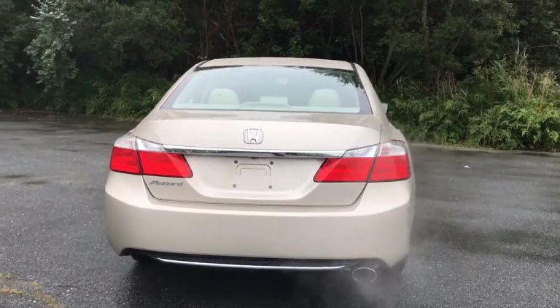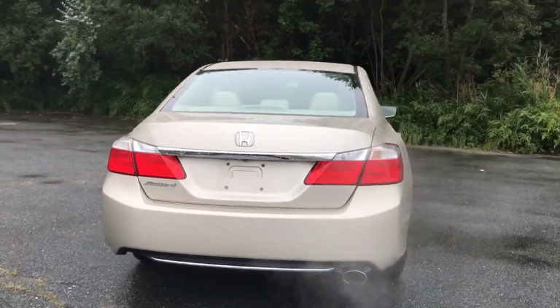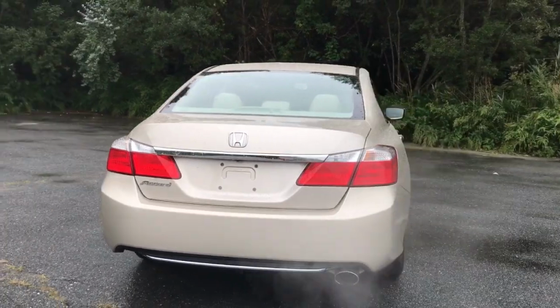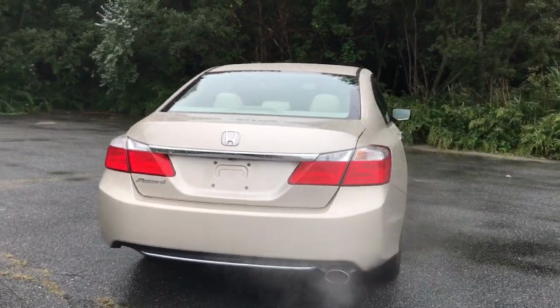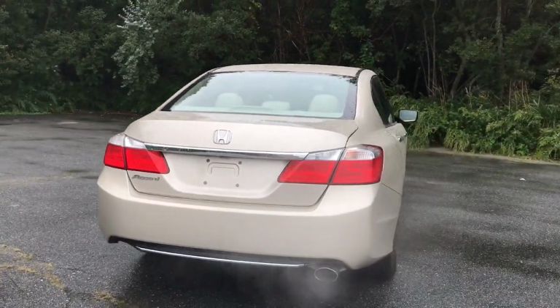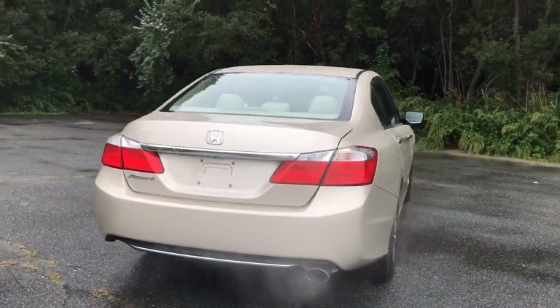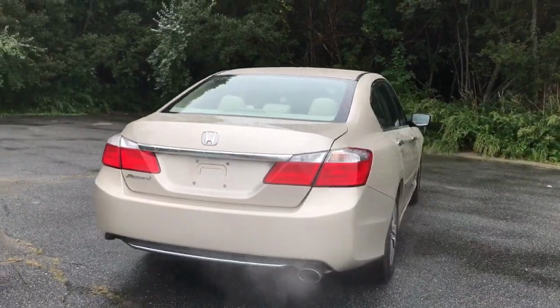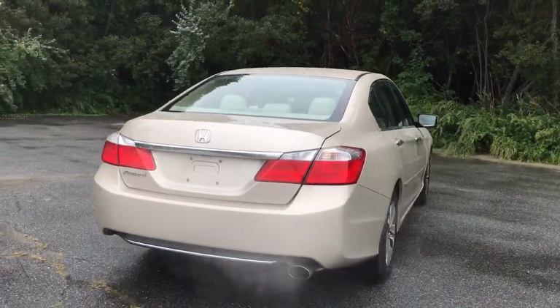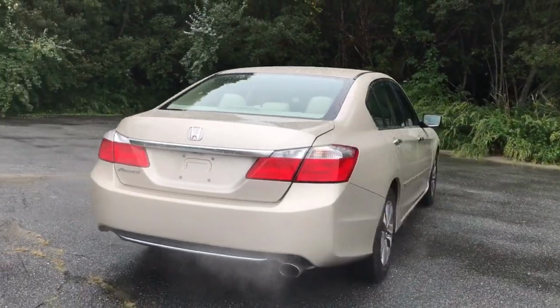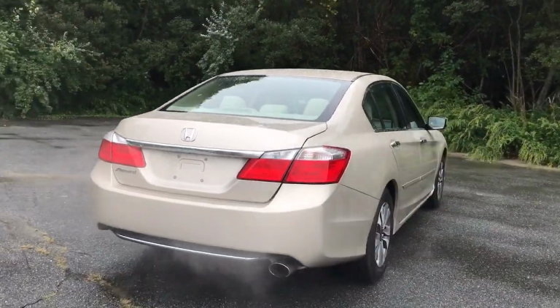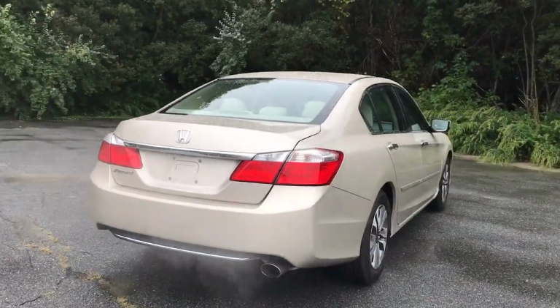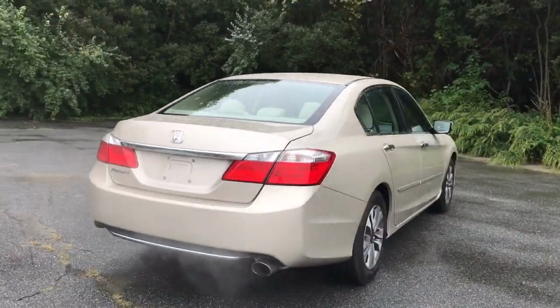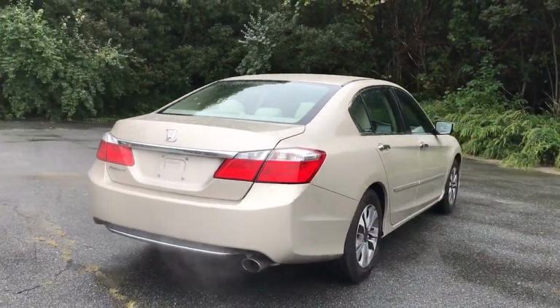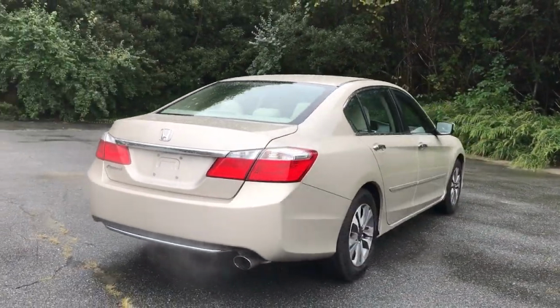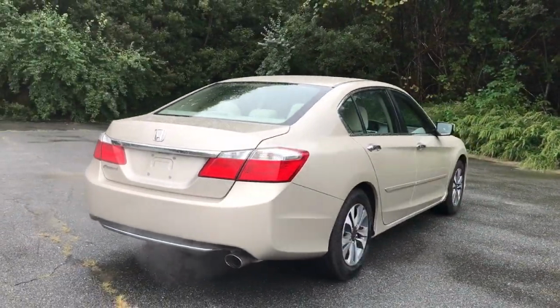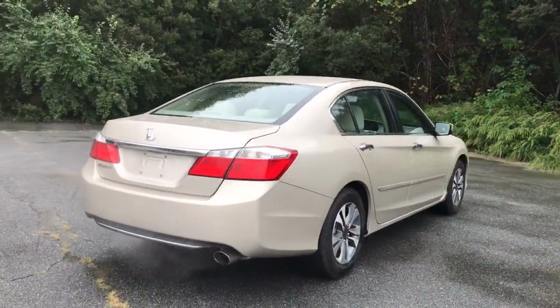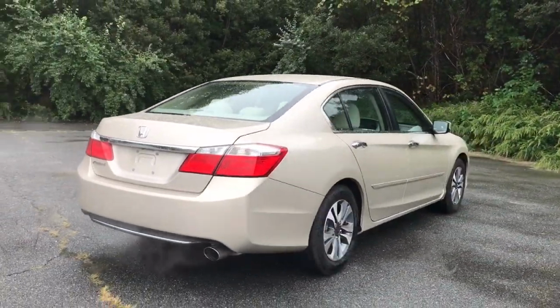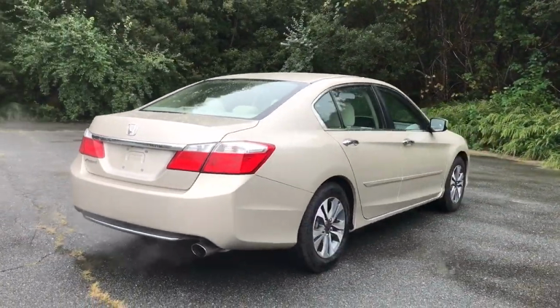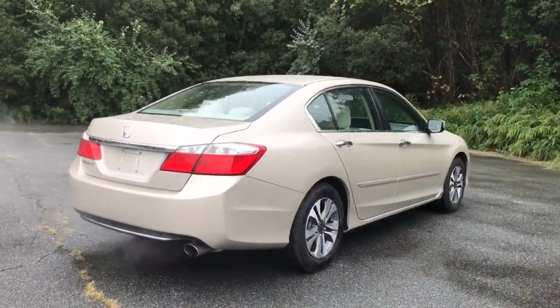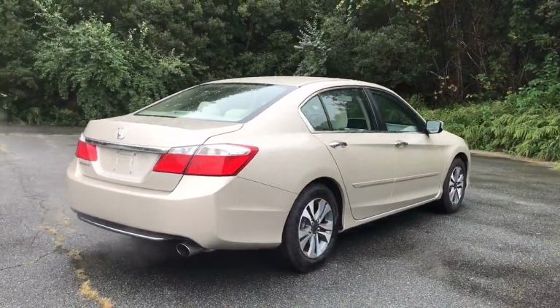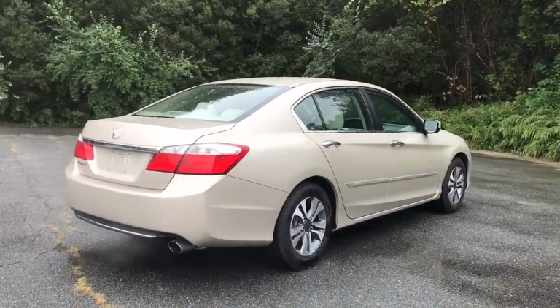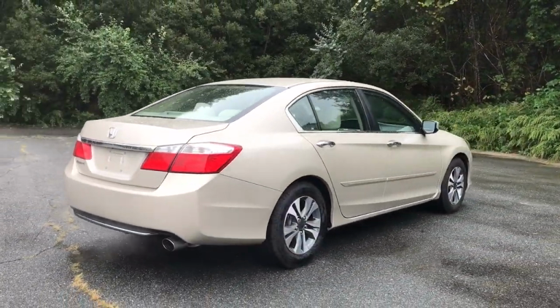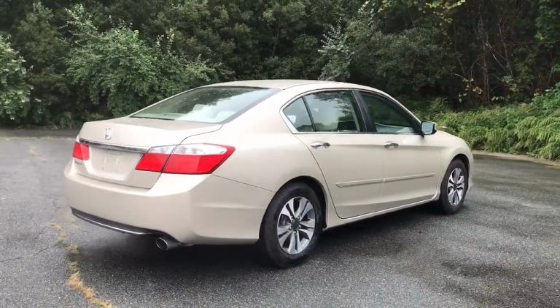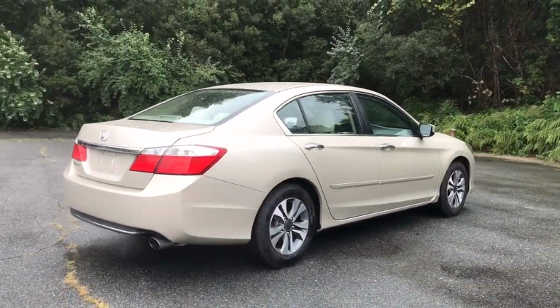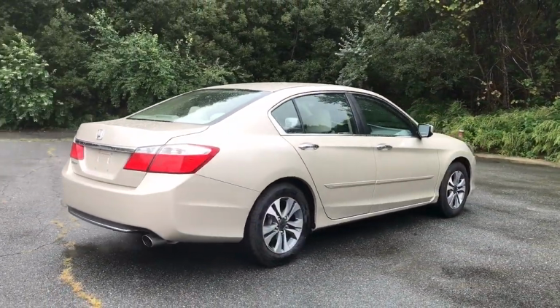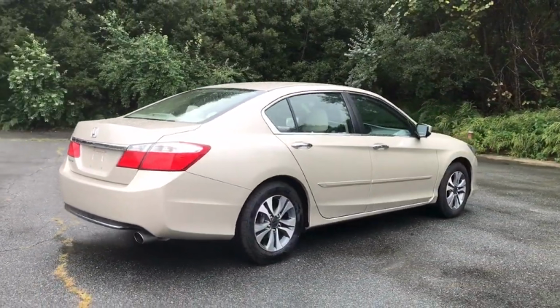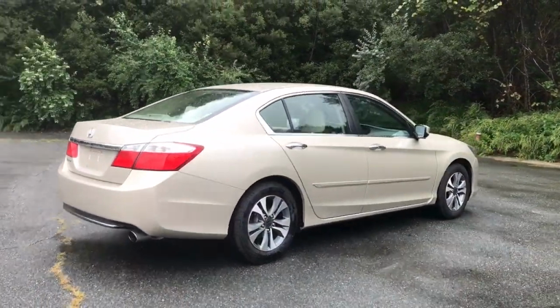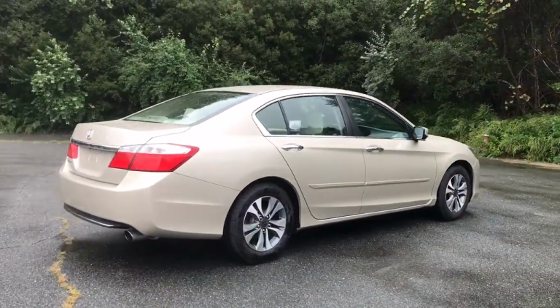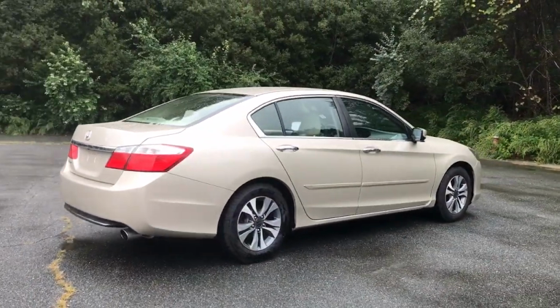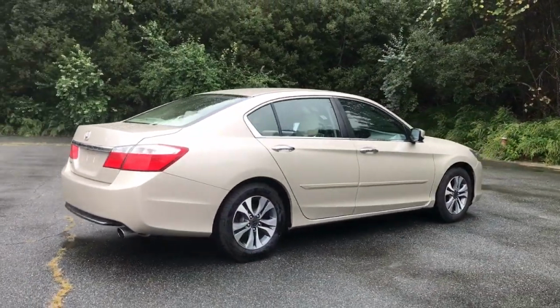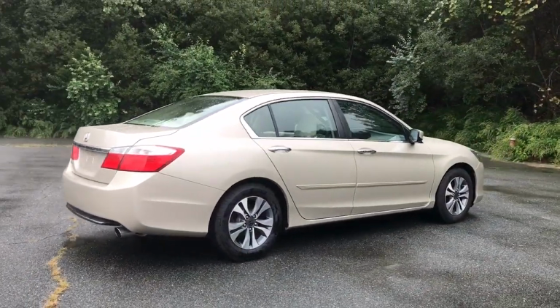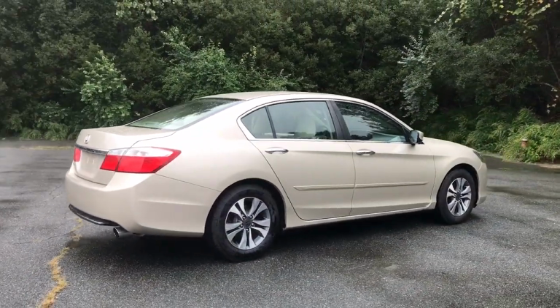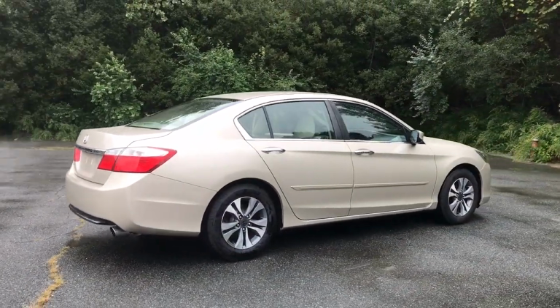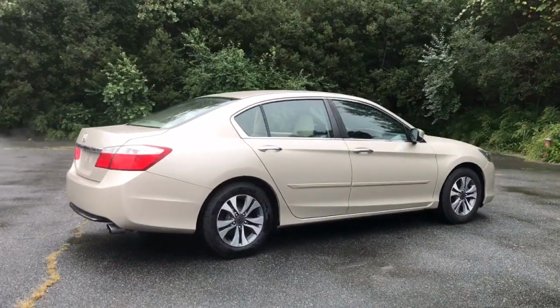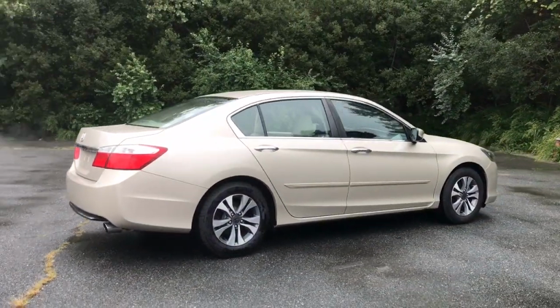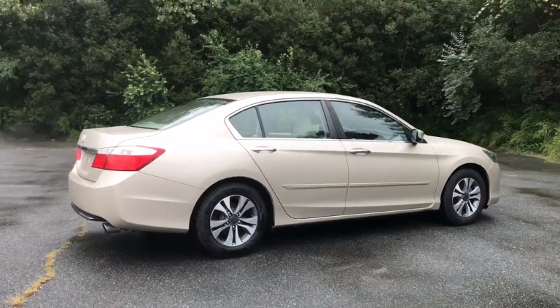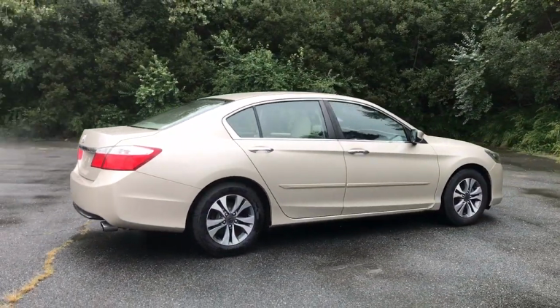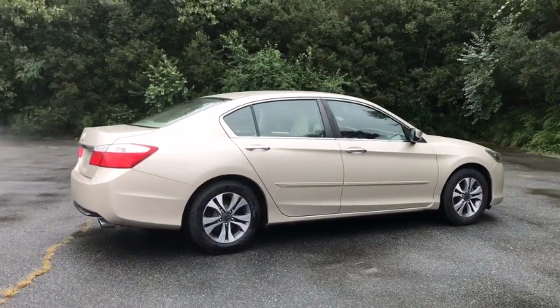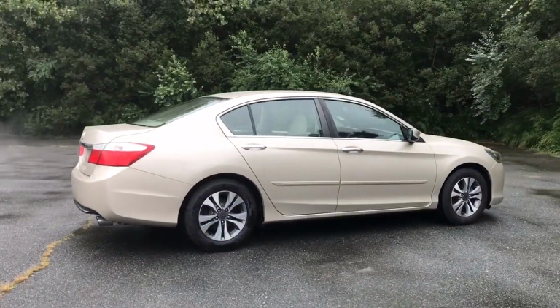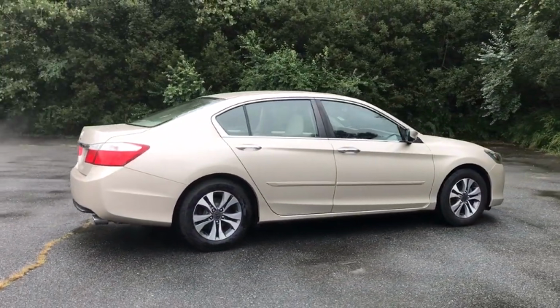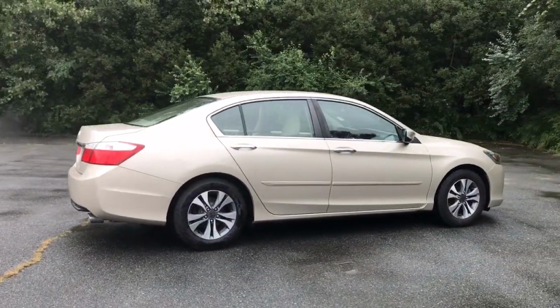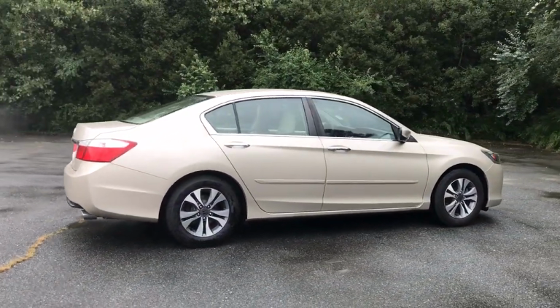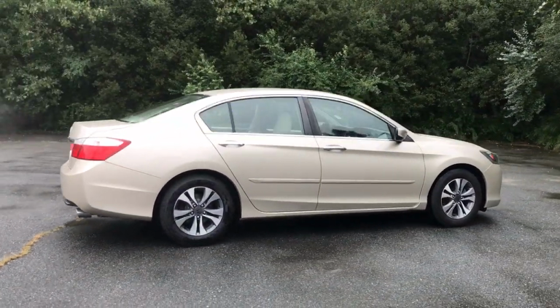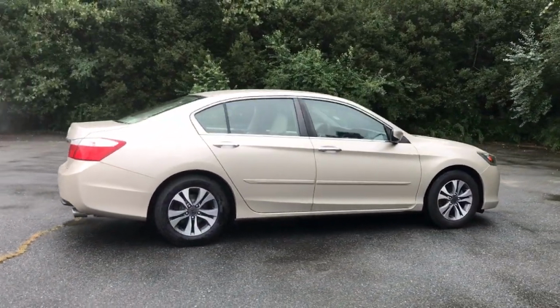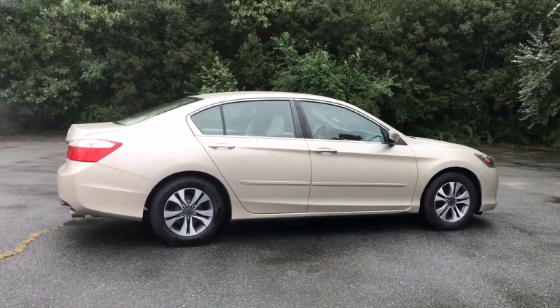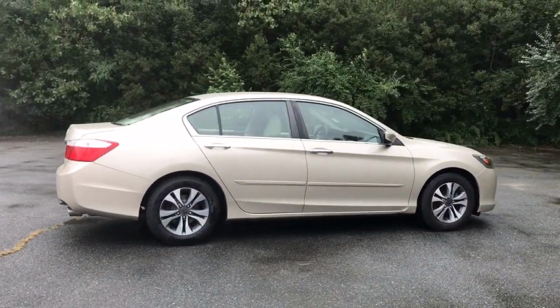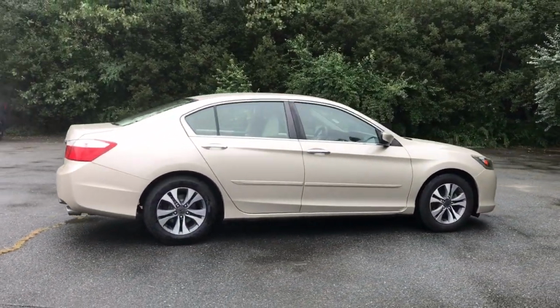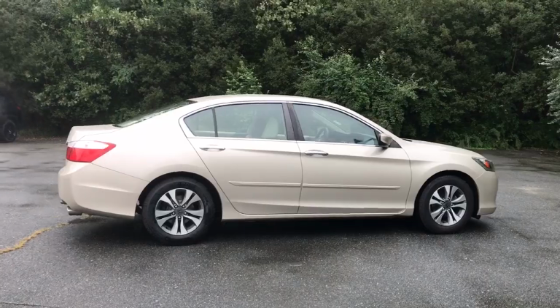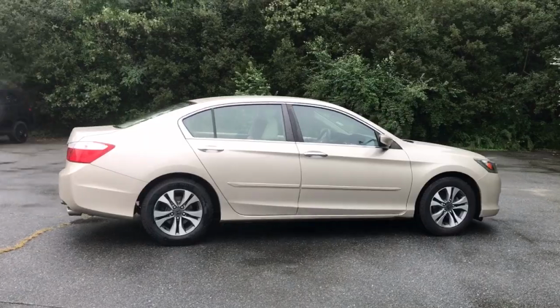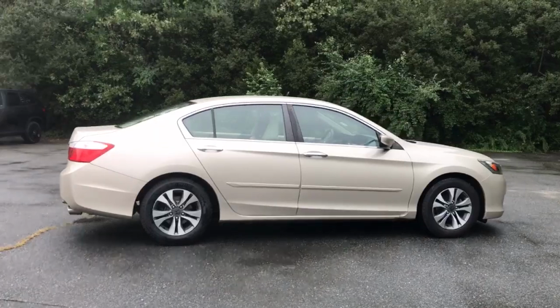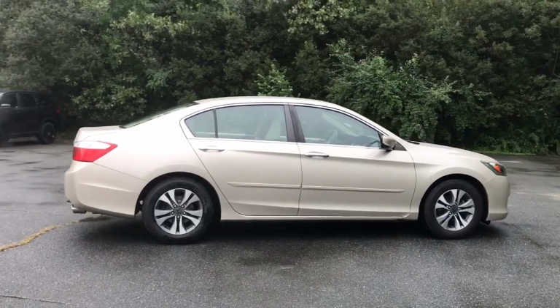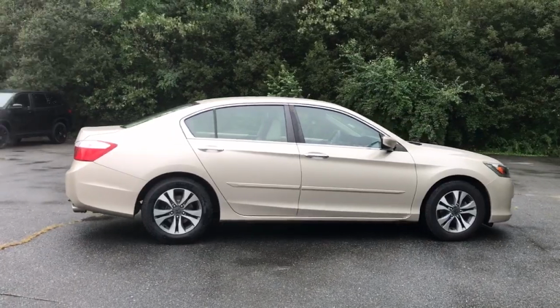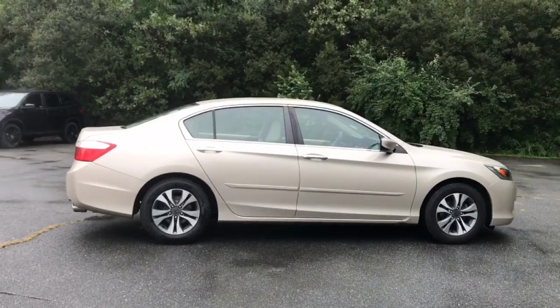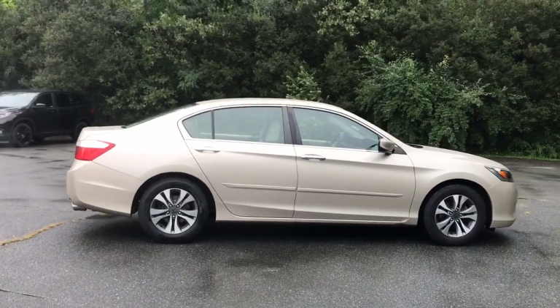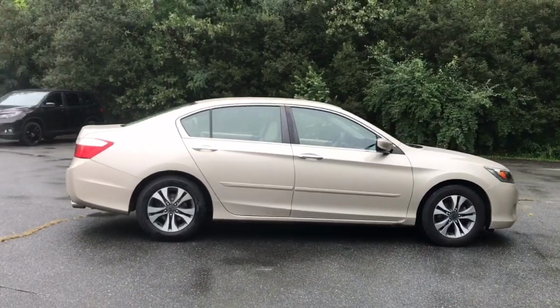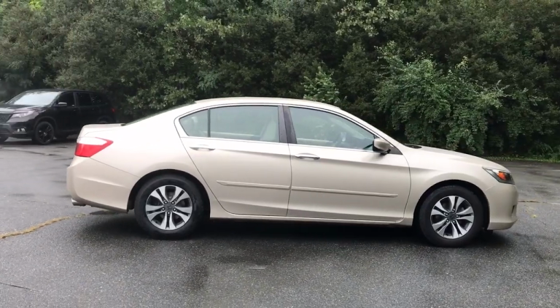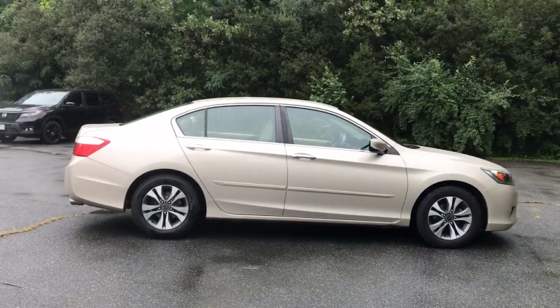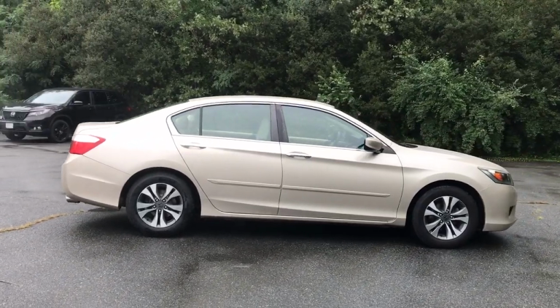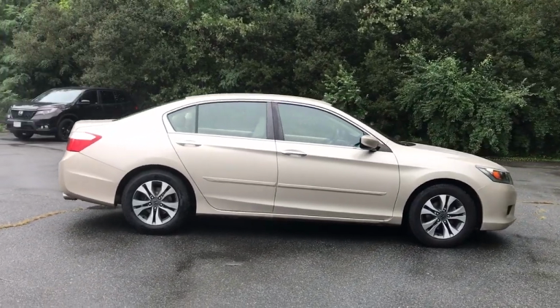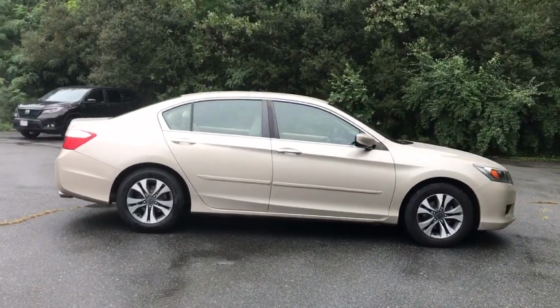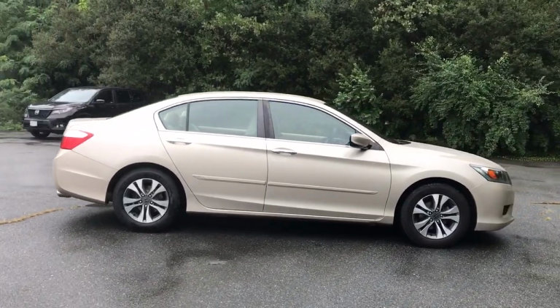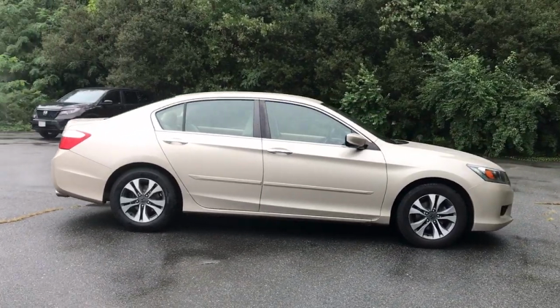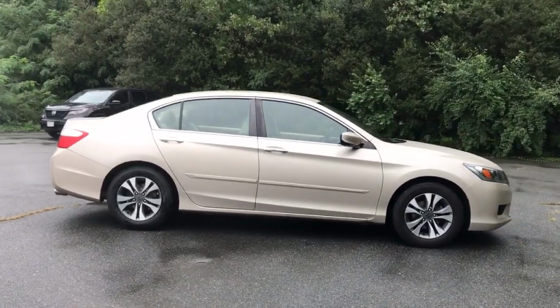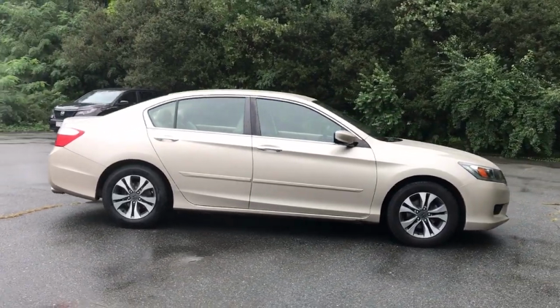Aluminum wheels, dual-zone AC, Bluetooth, vehicle anti-theft system, and intermittent wipers.